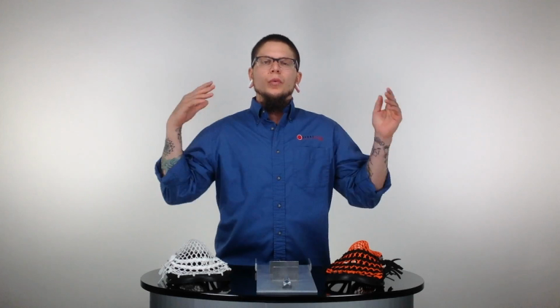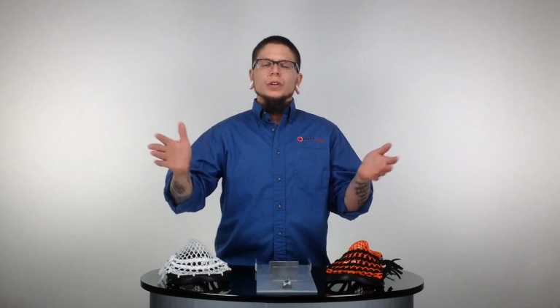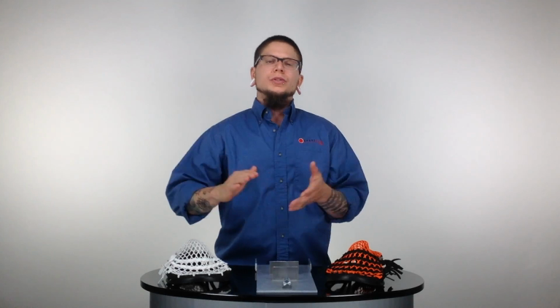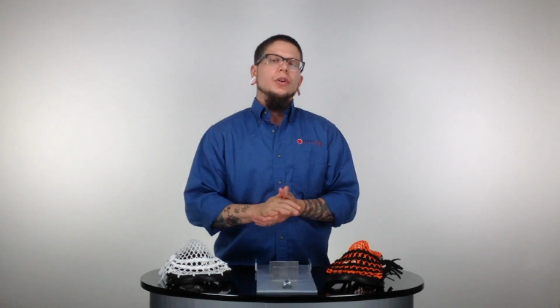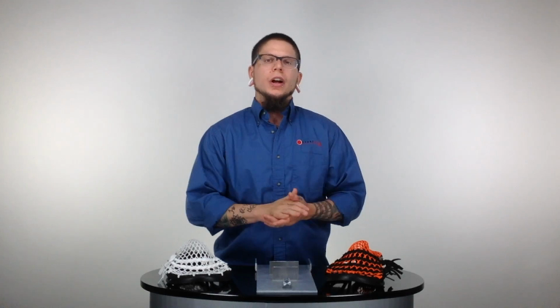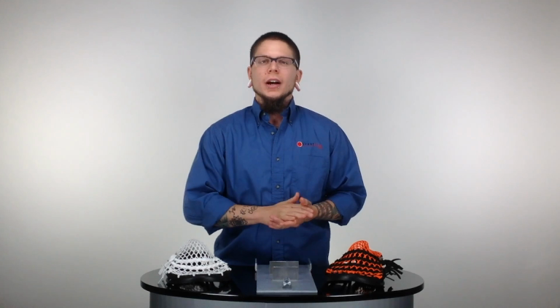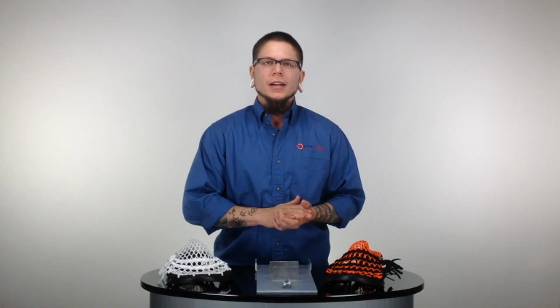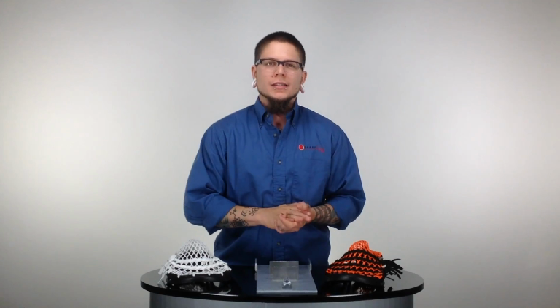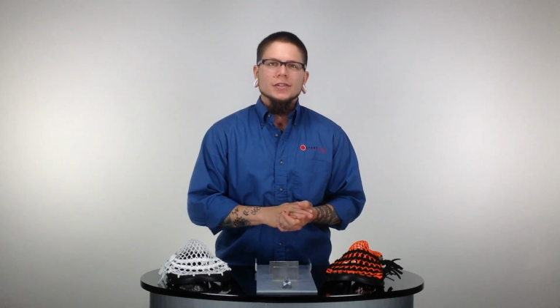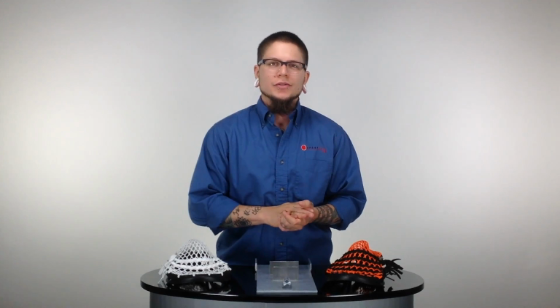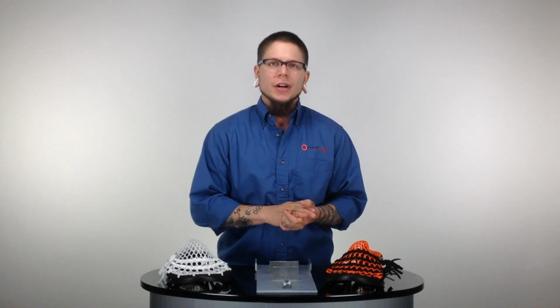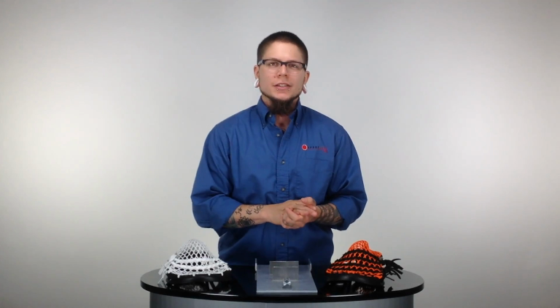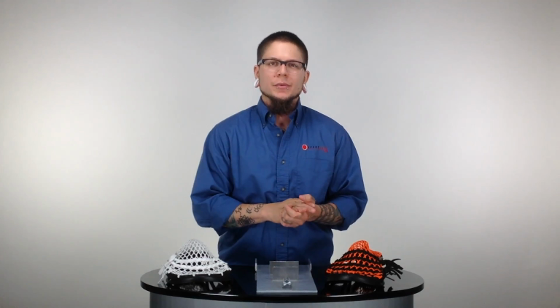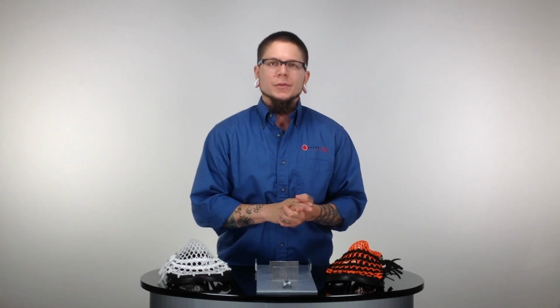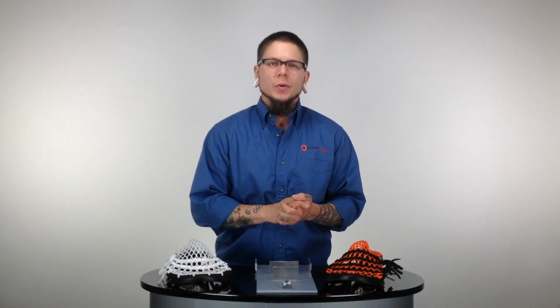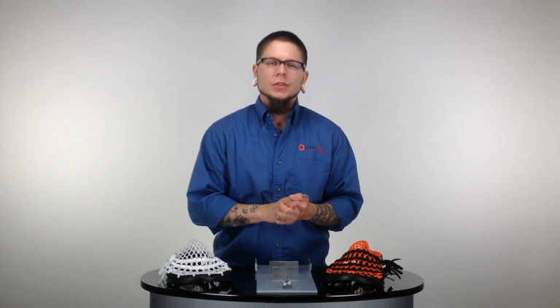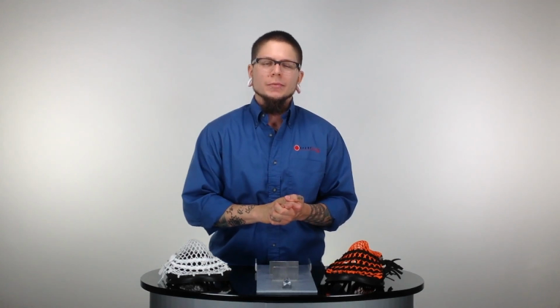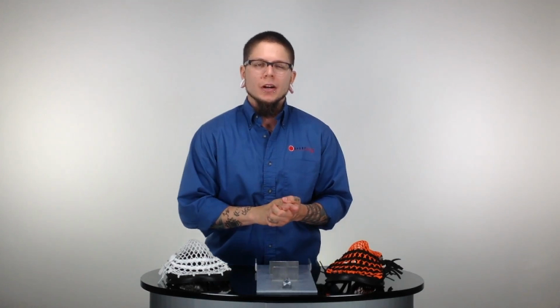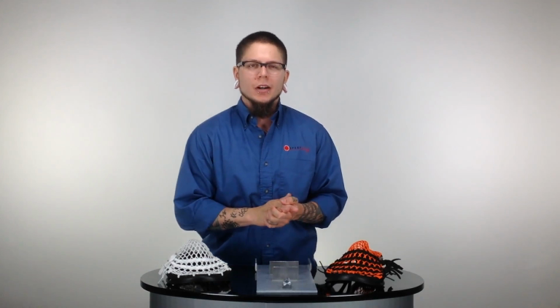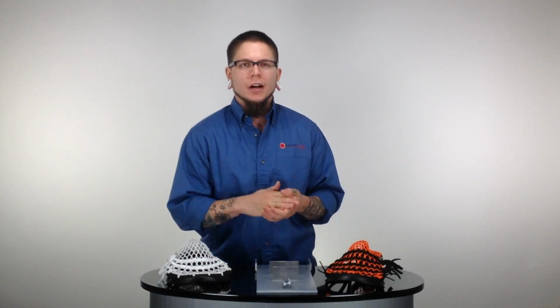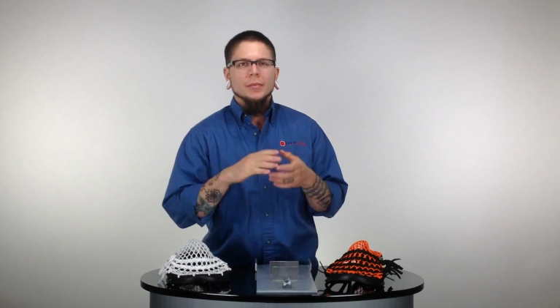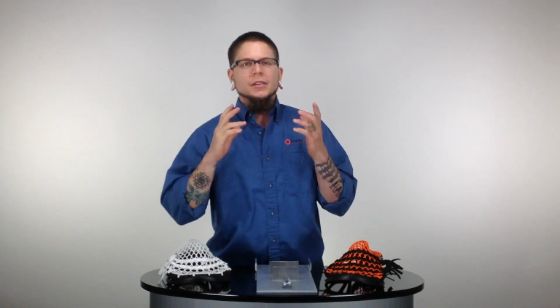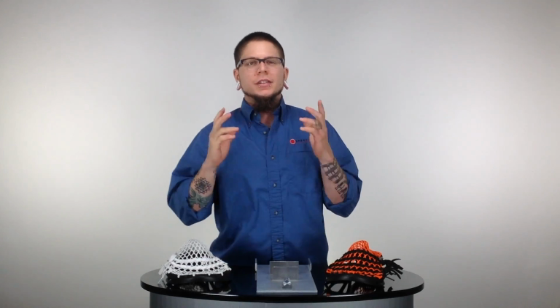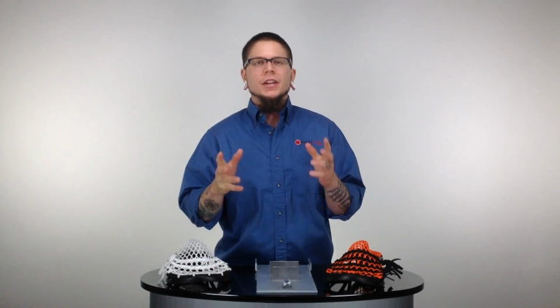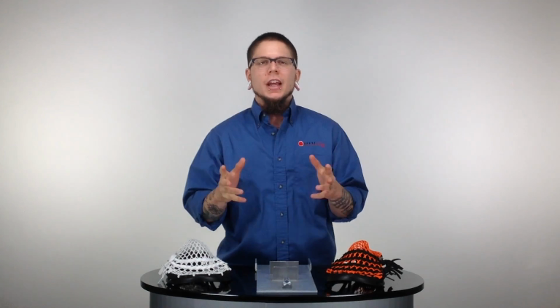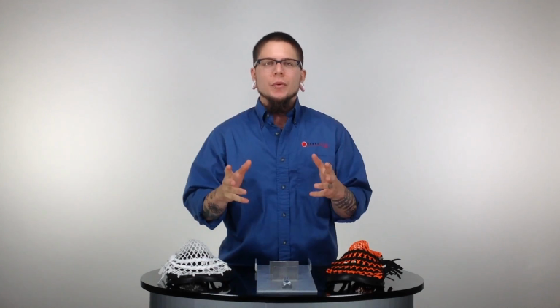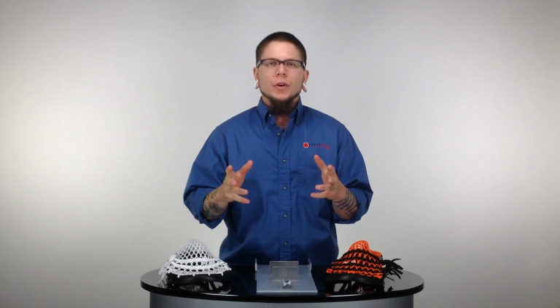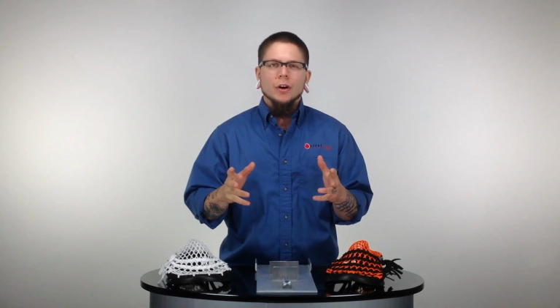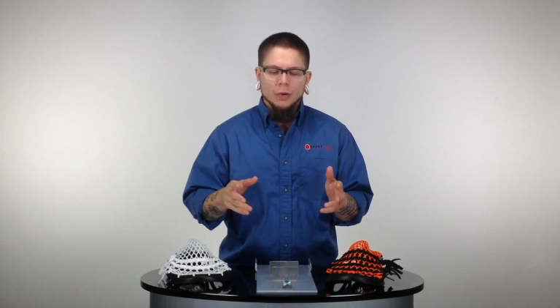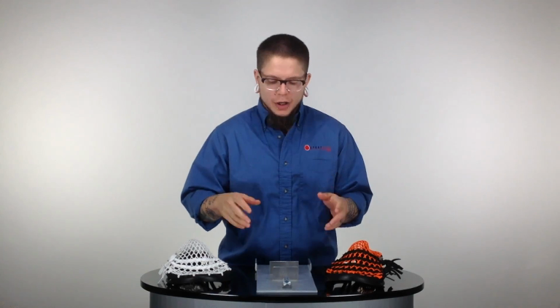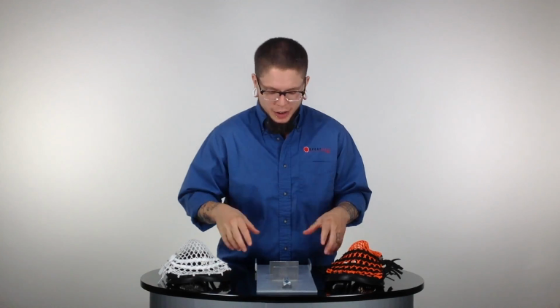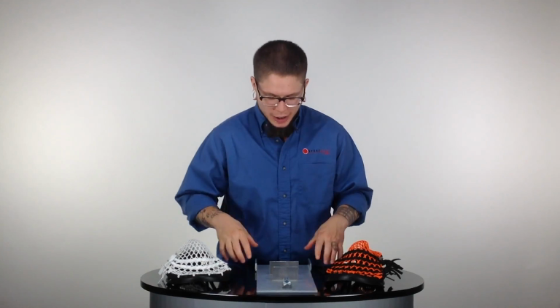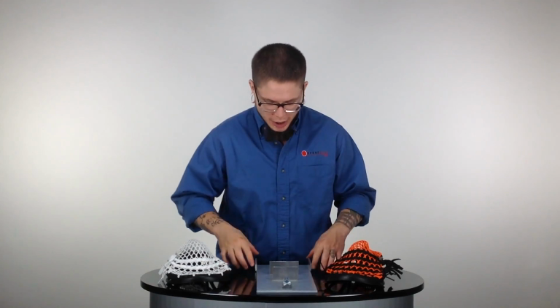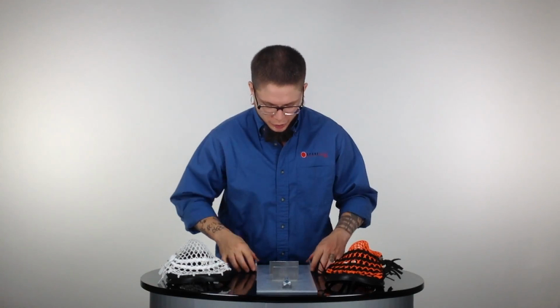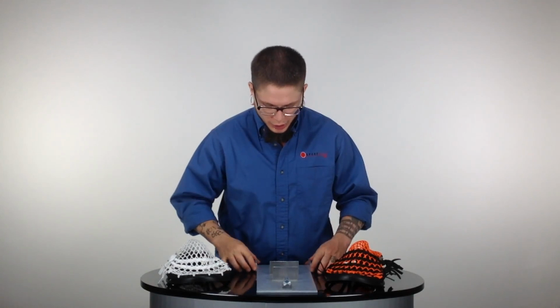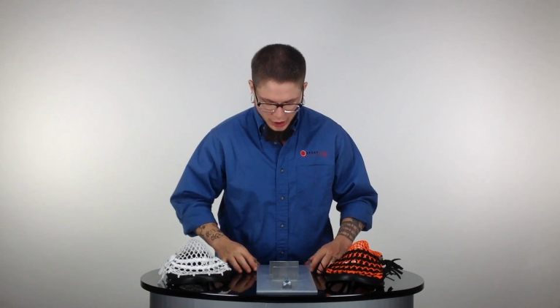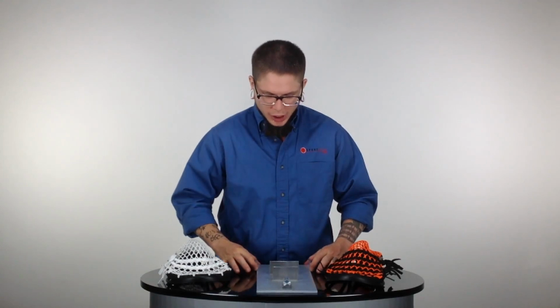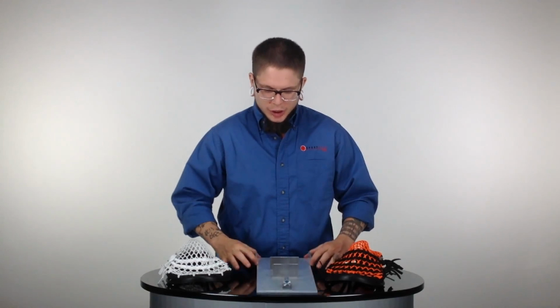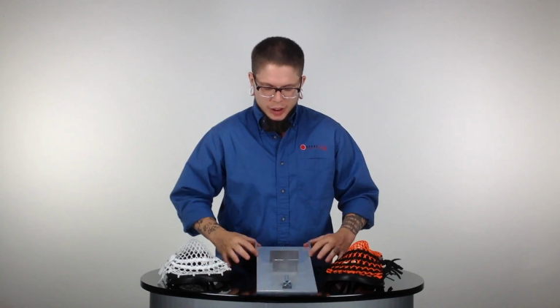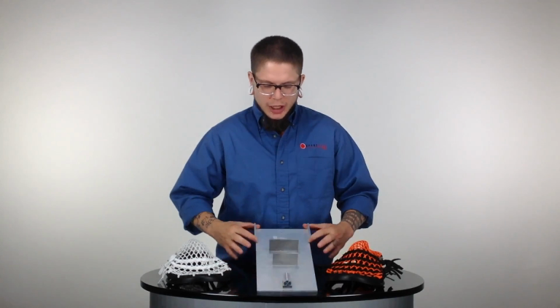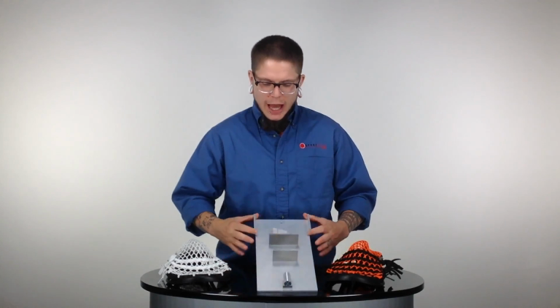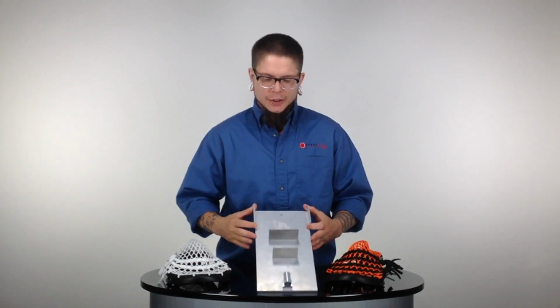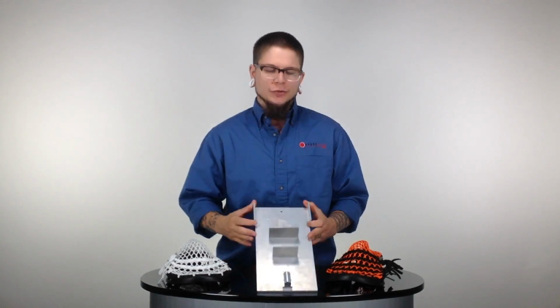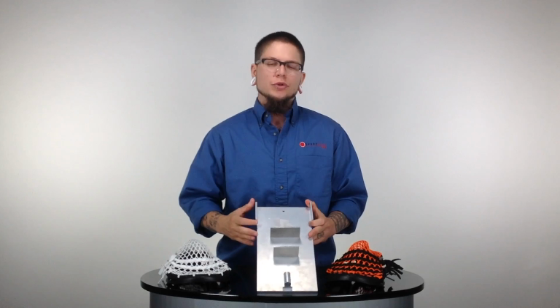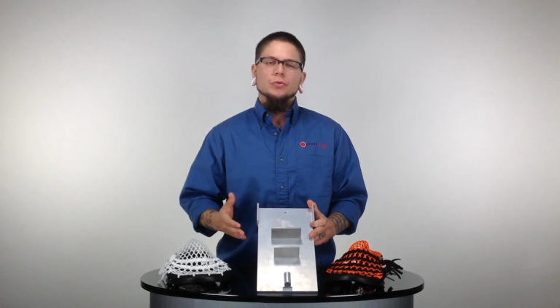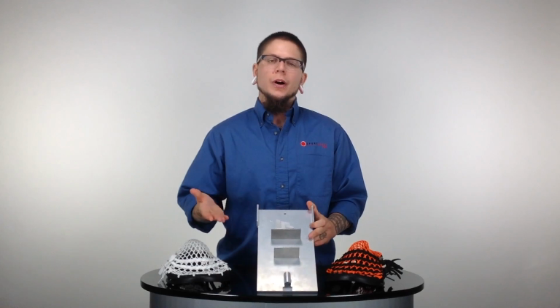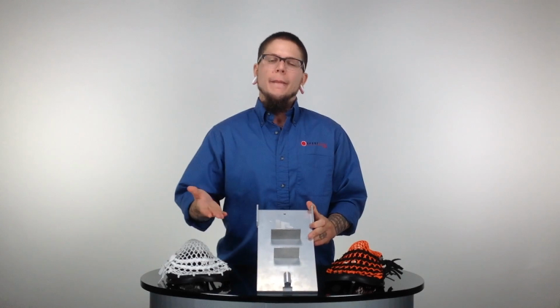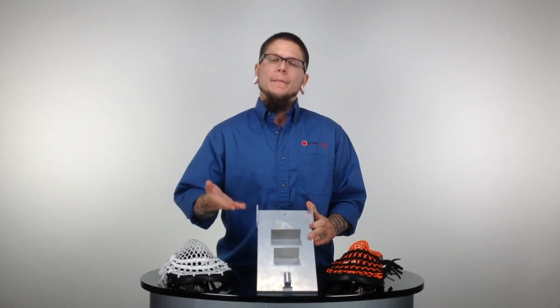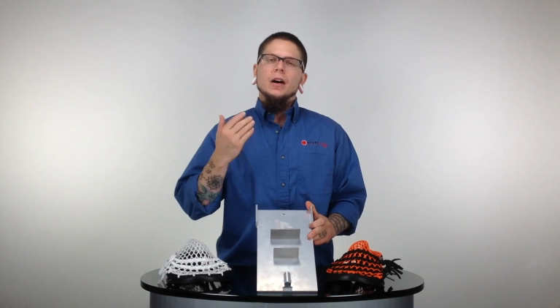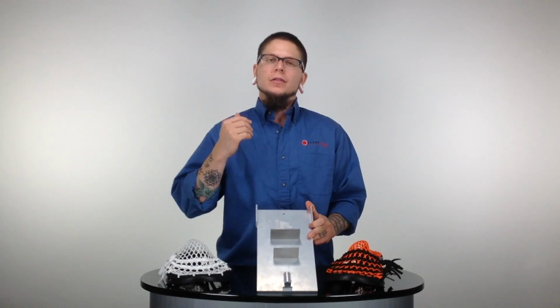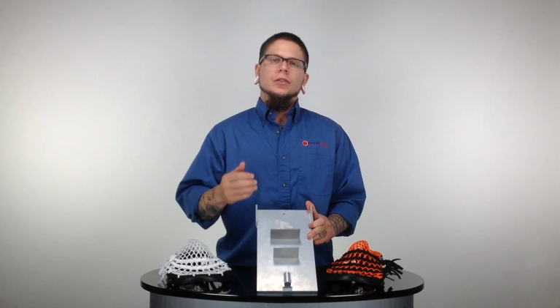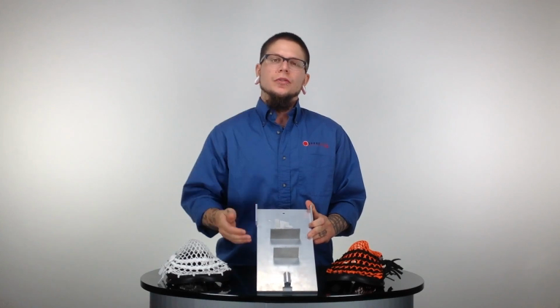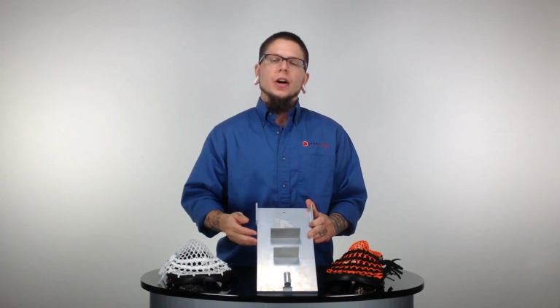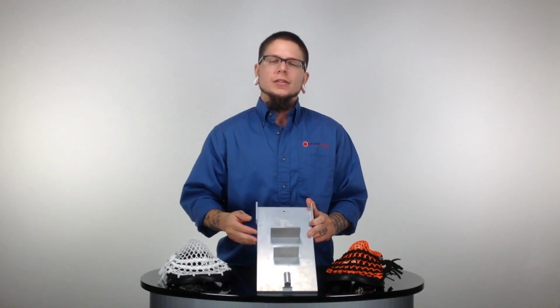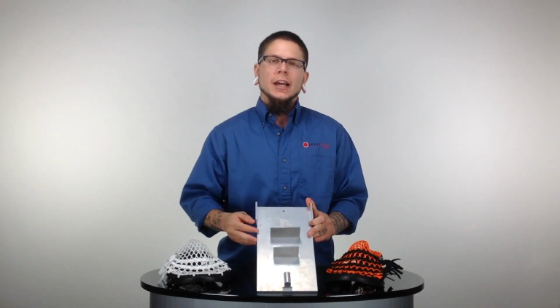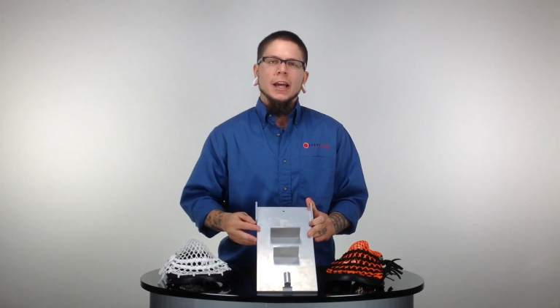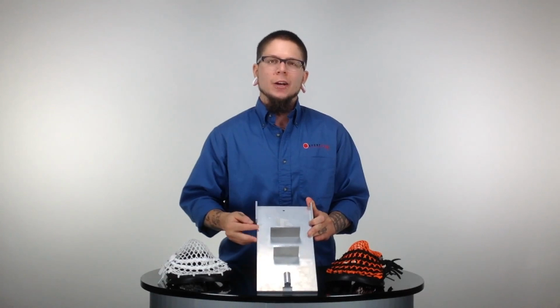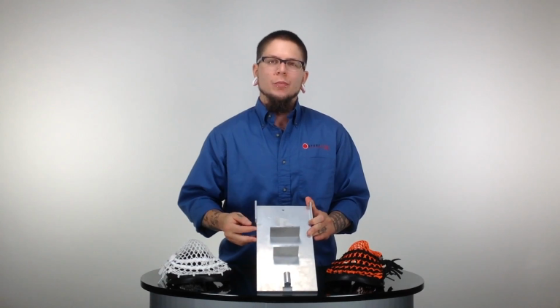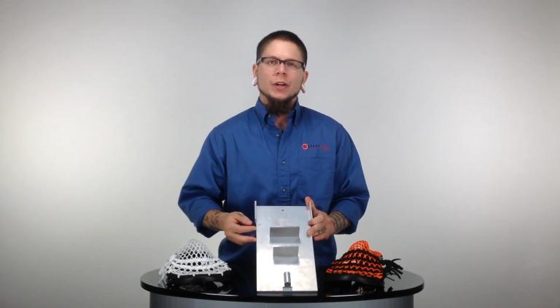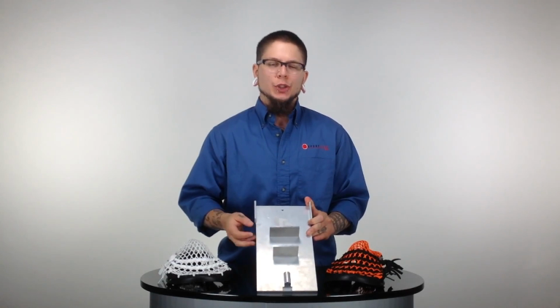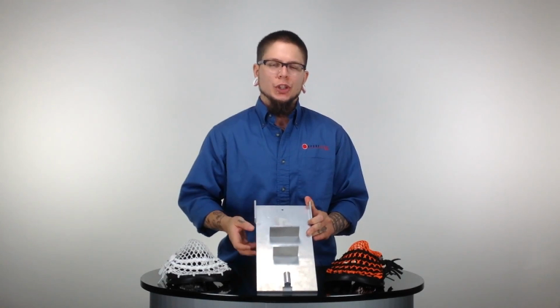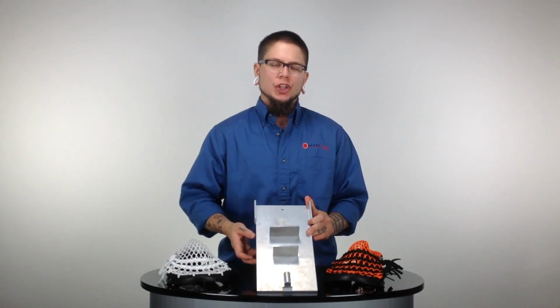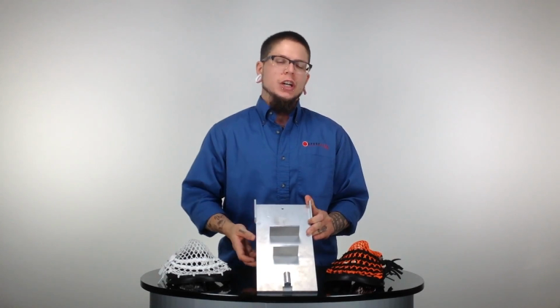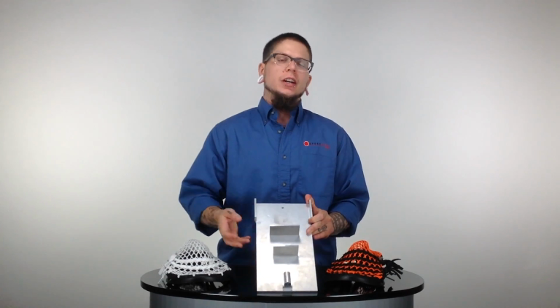What's going on, guys? This is Trice here with Sportstop.com, and today we are breaking down the Laxroom Box Lacrosse Head Pinching Jig.